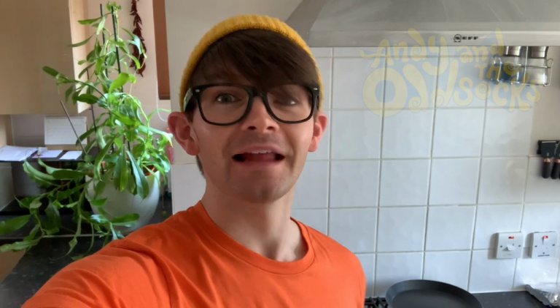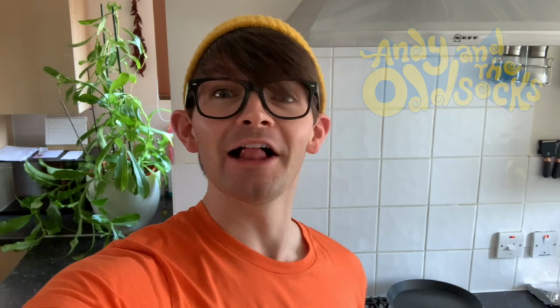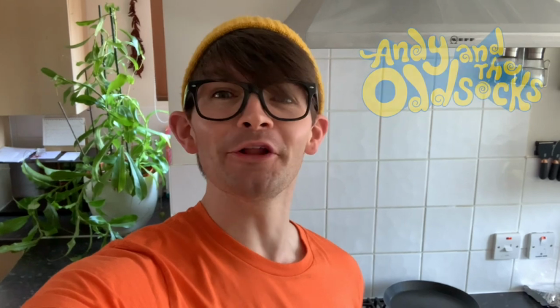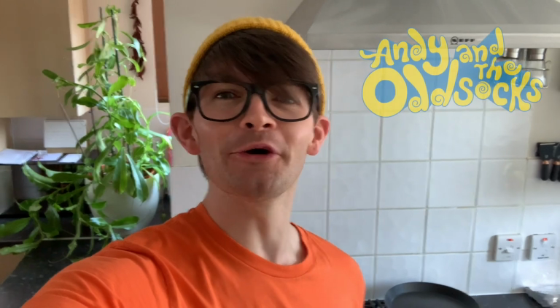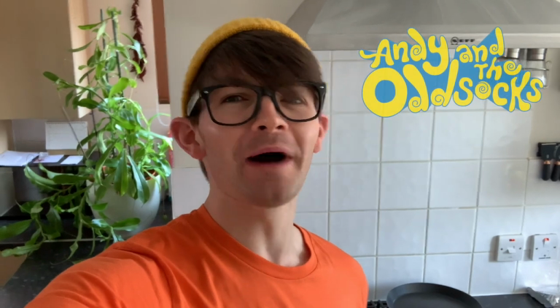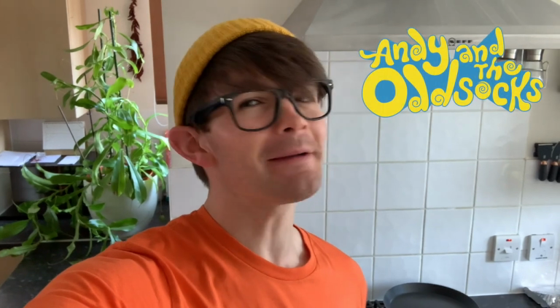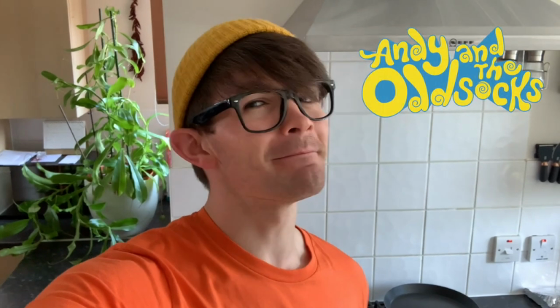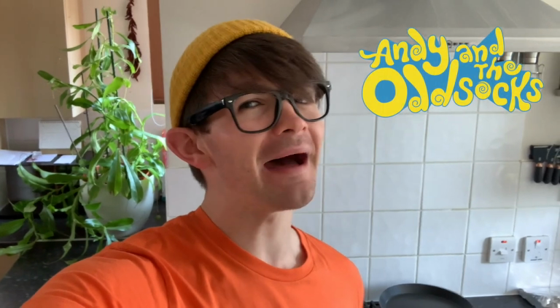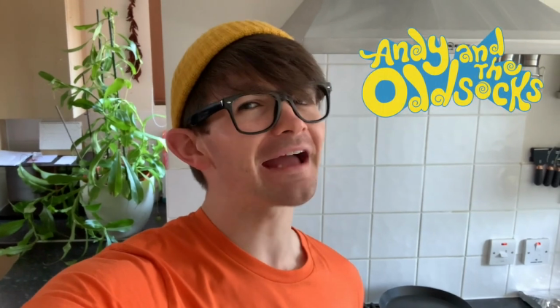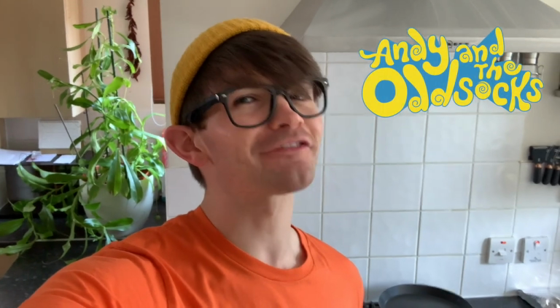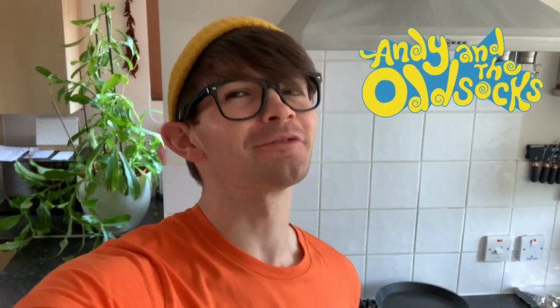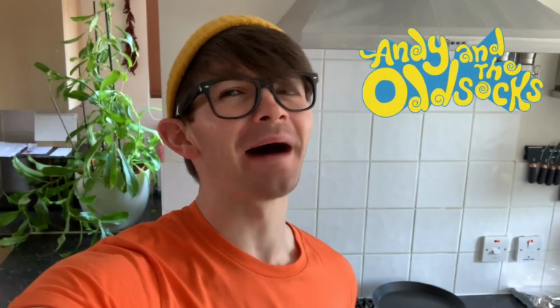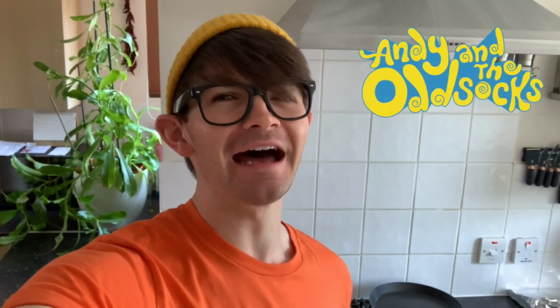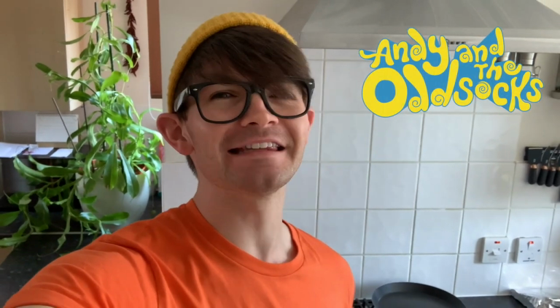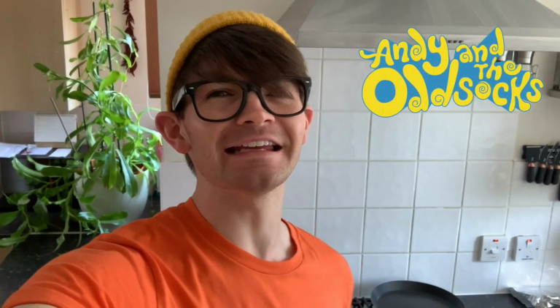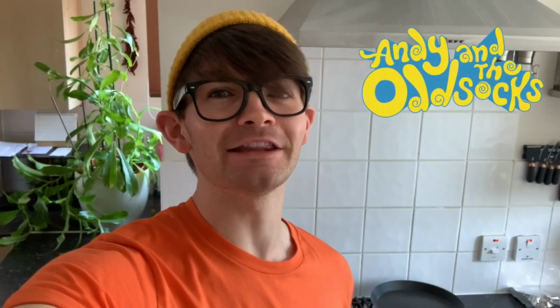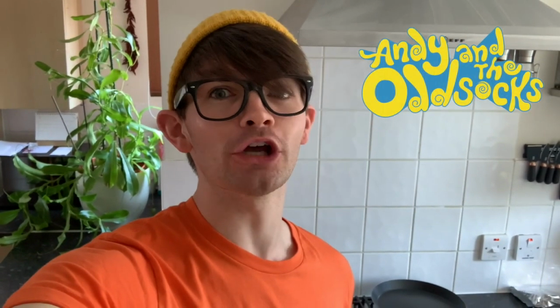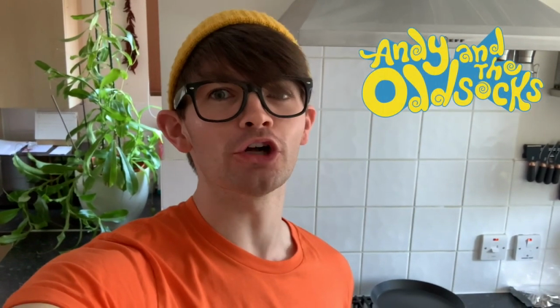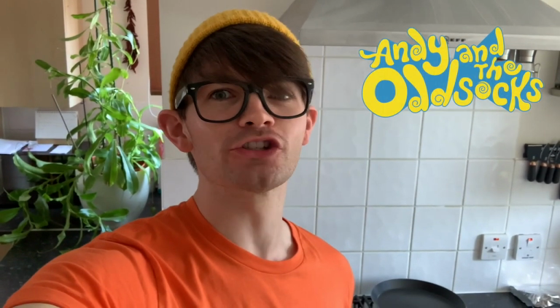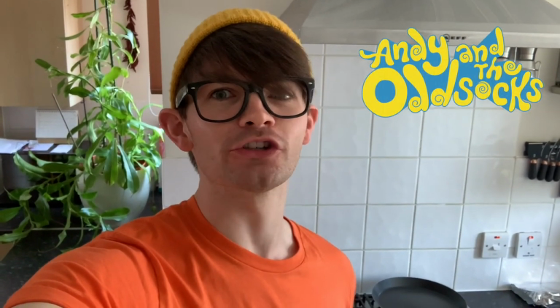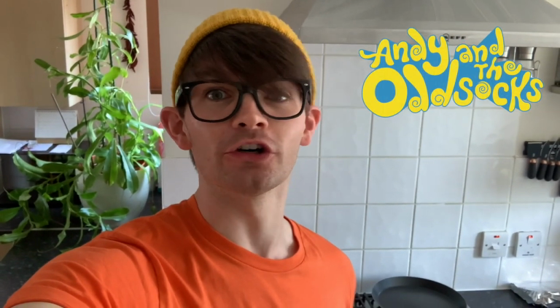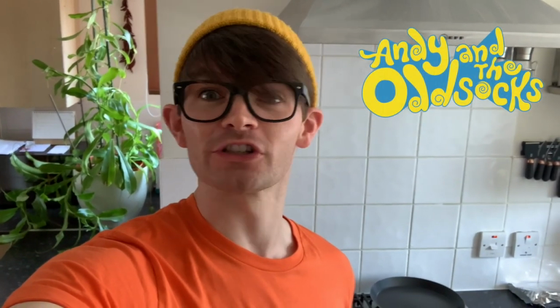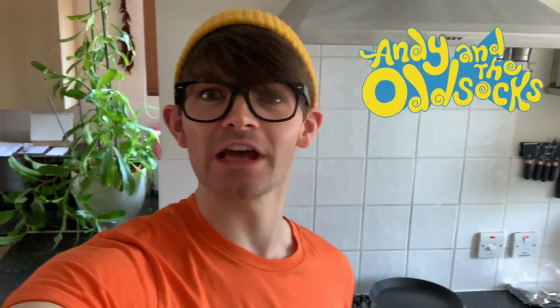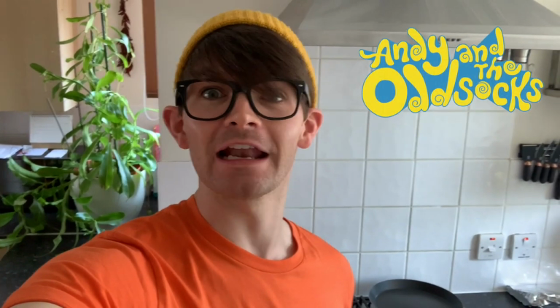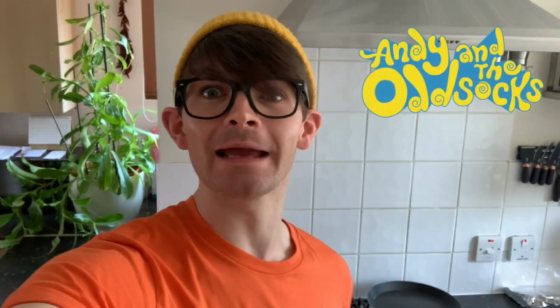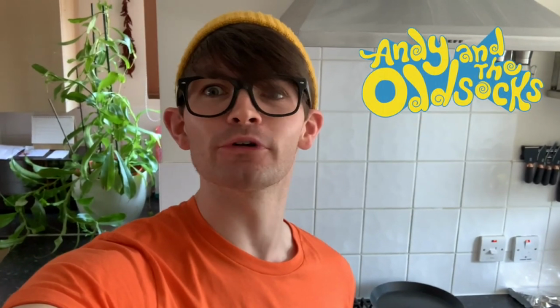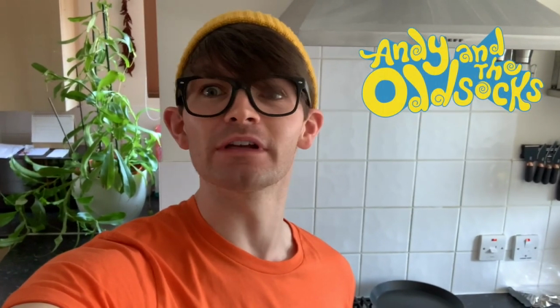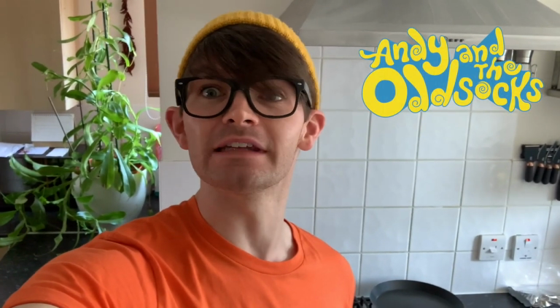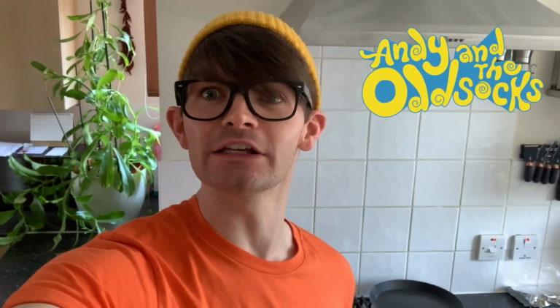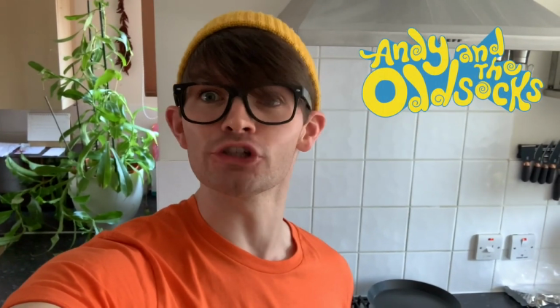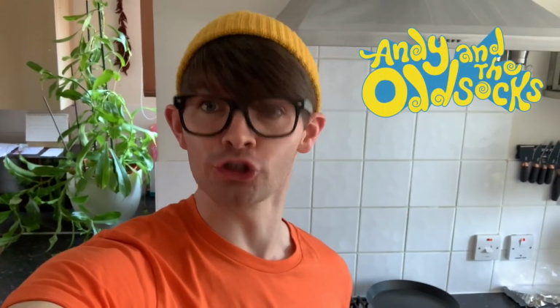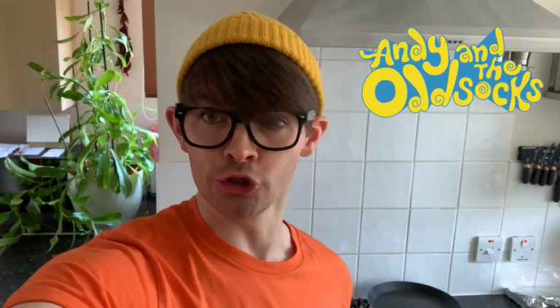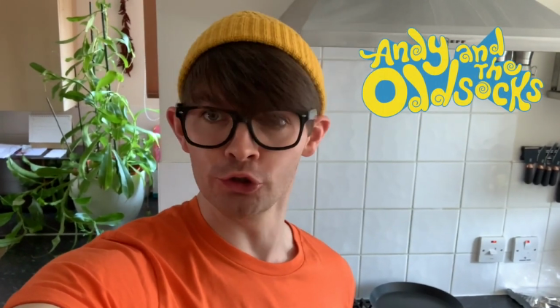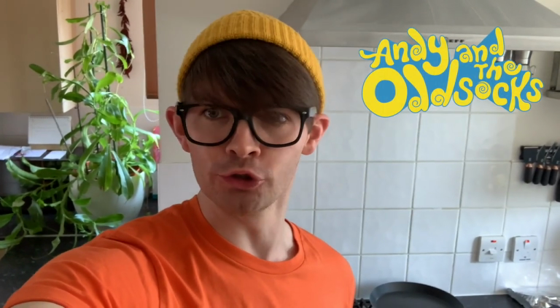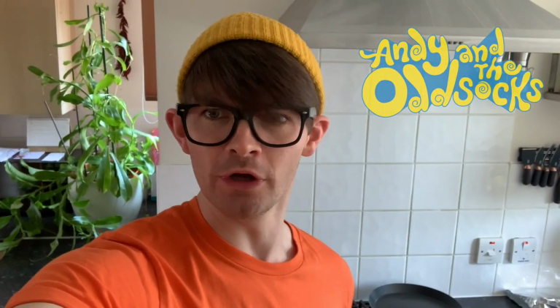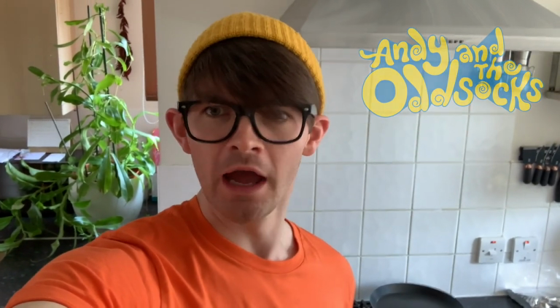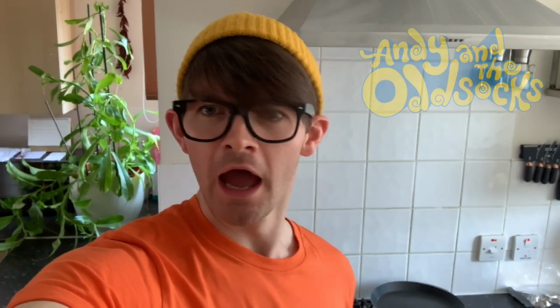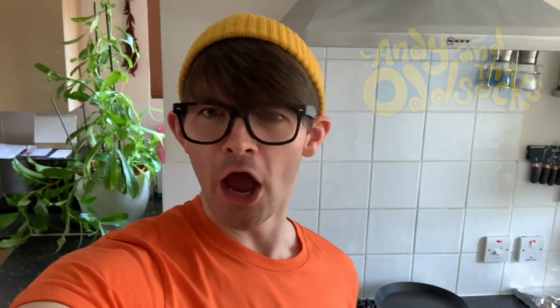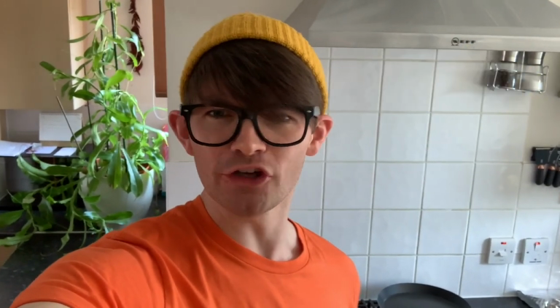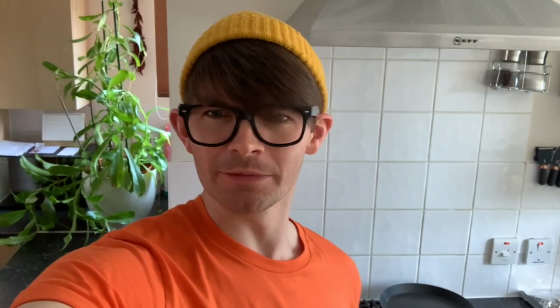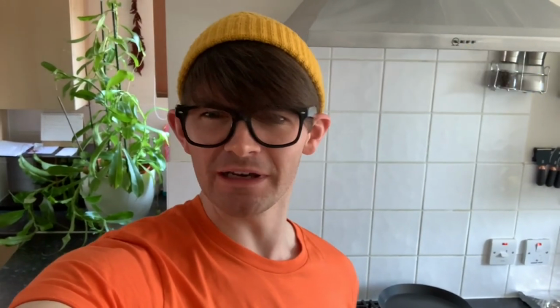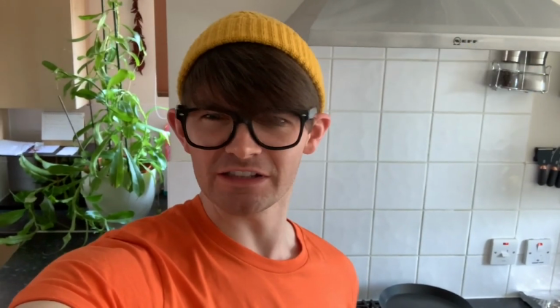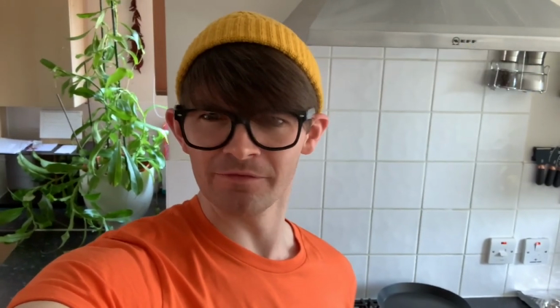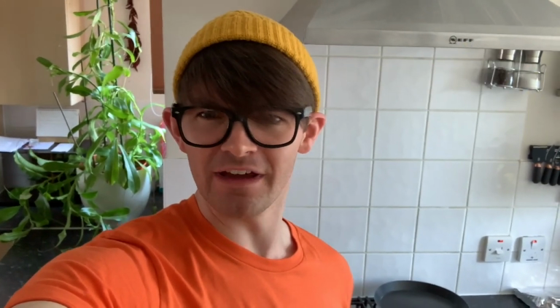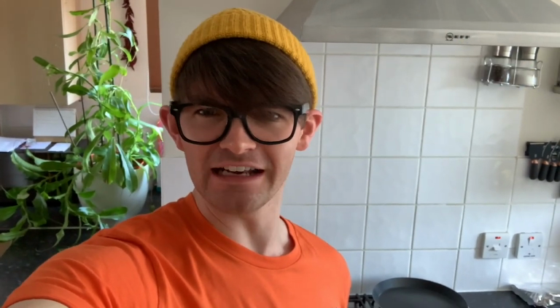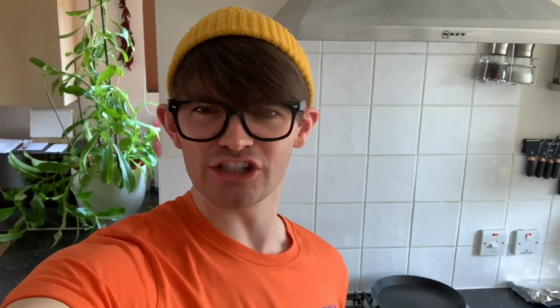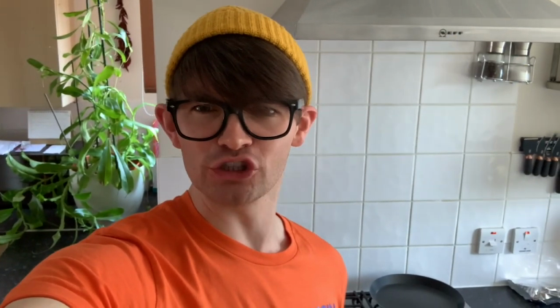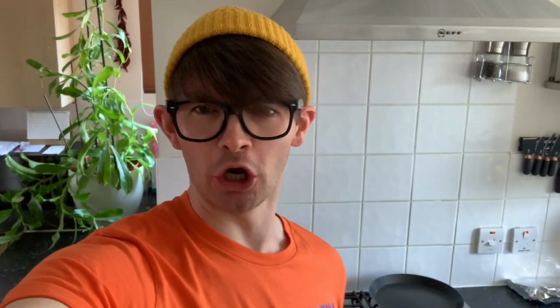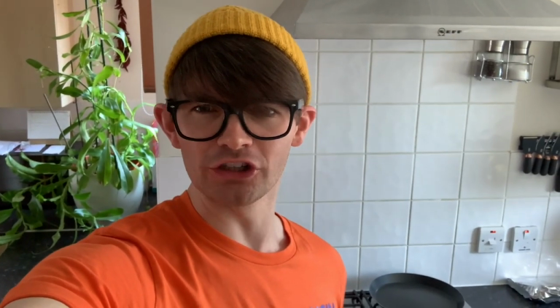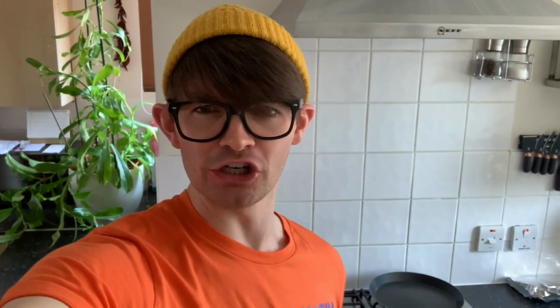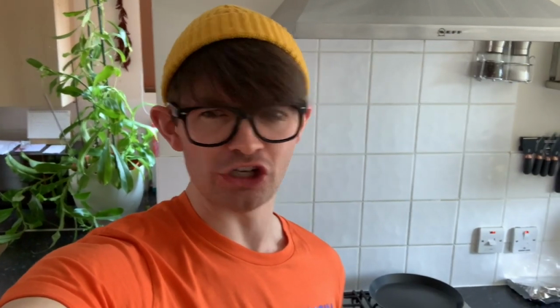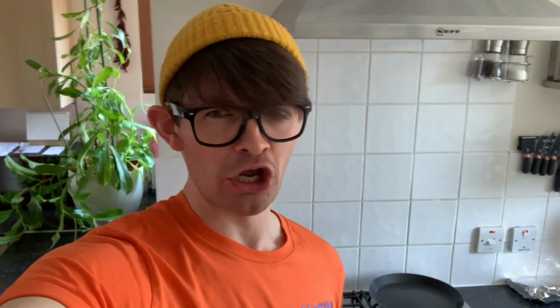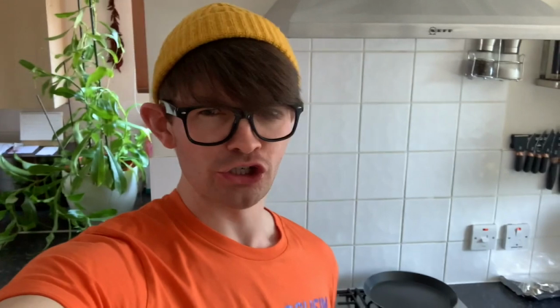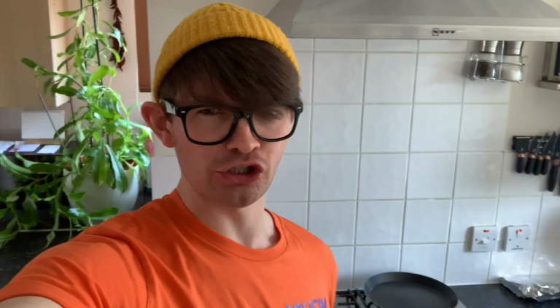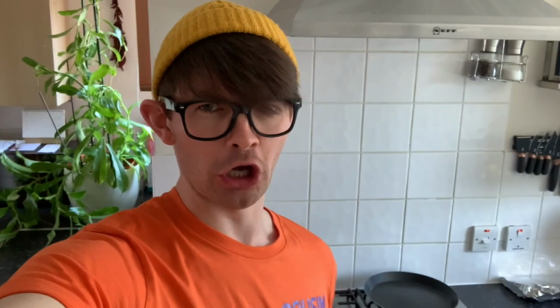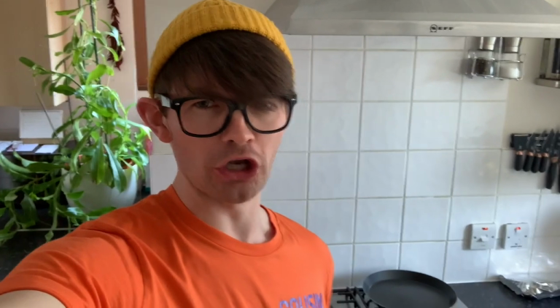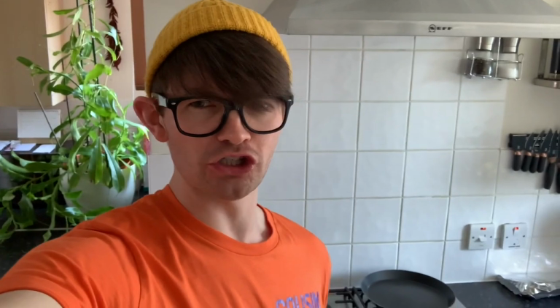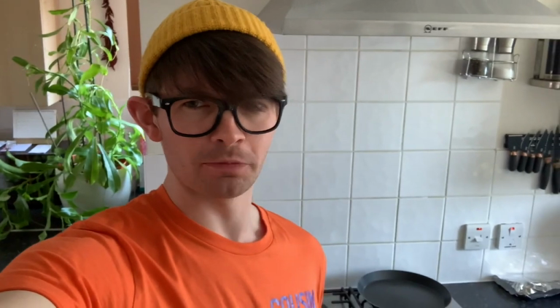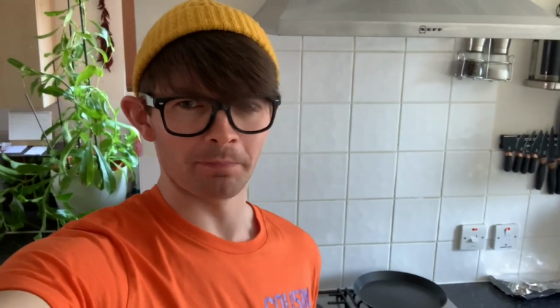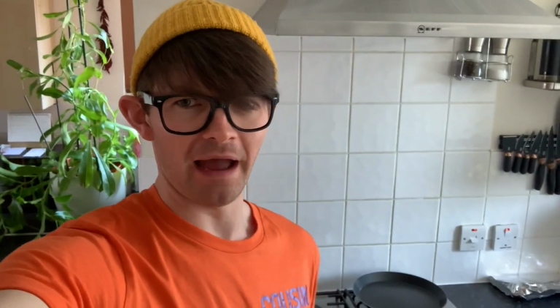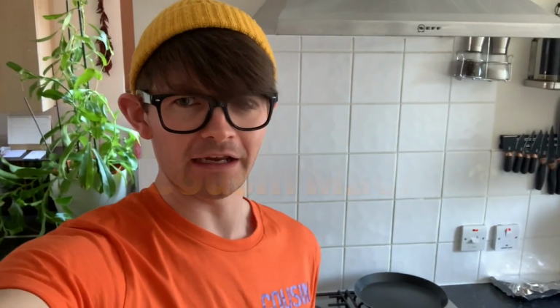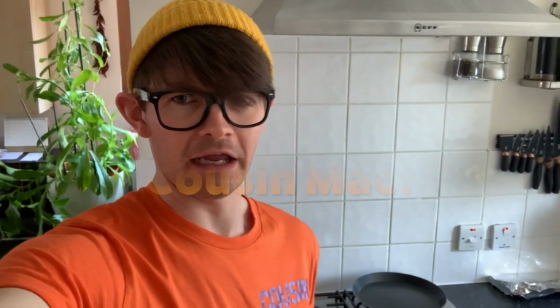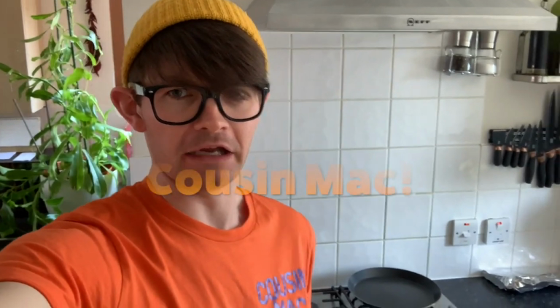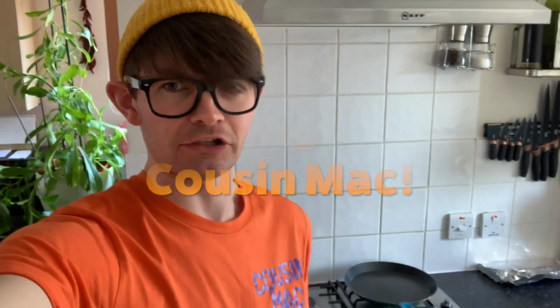Hello, I'm Mac from Andy and the Oddstocks and I'm going to teach you how to make some very Scottish scotch pancakes.